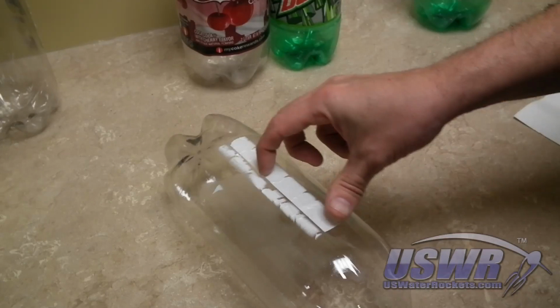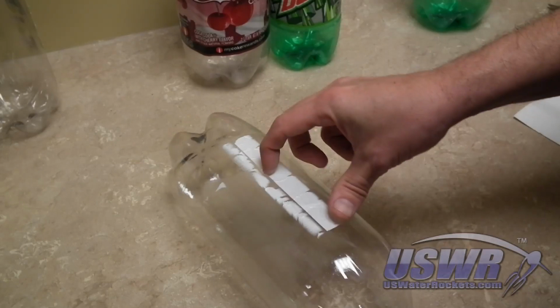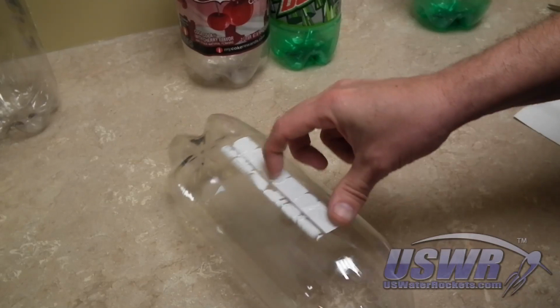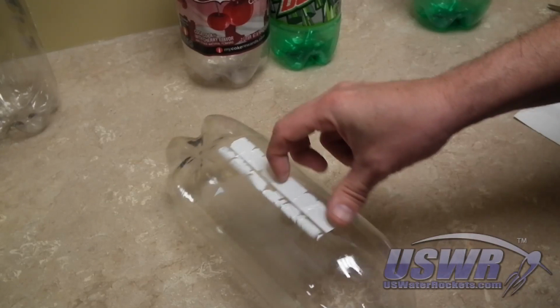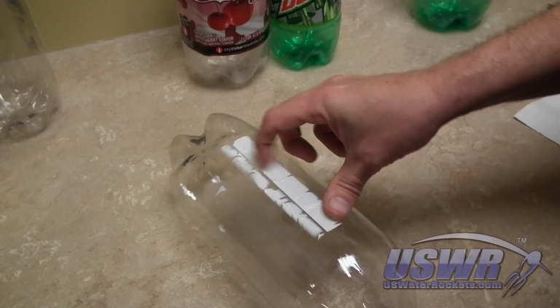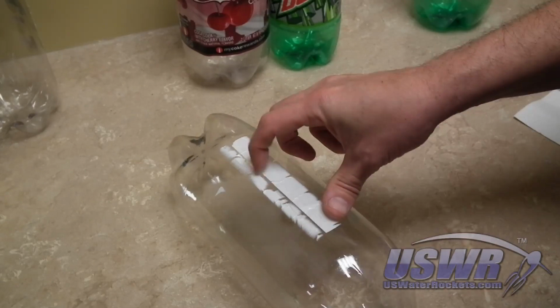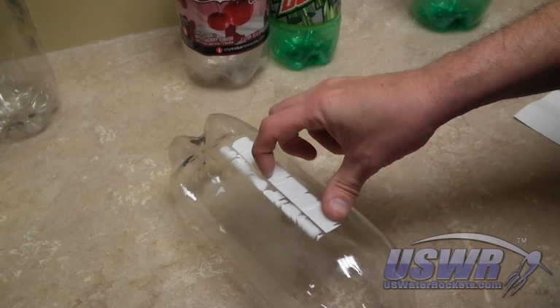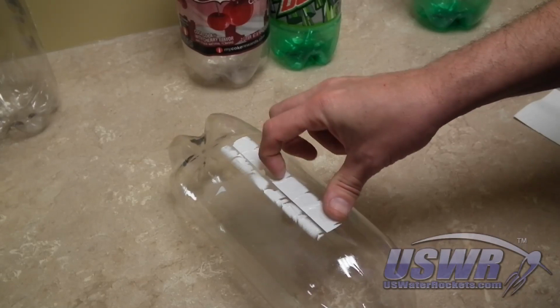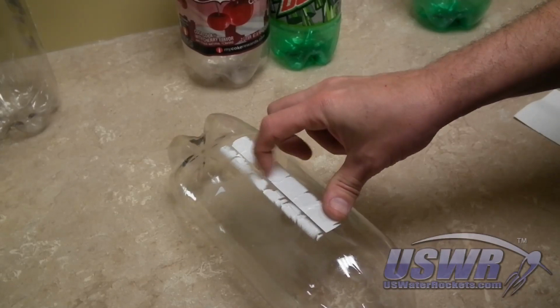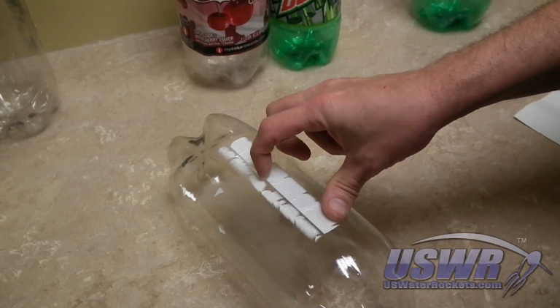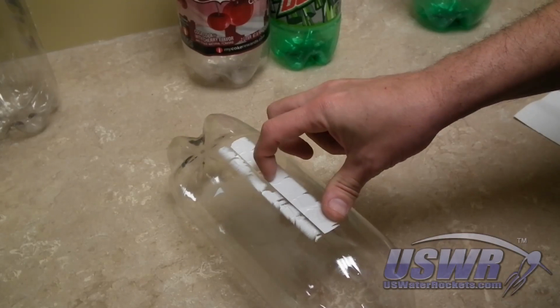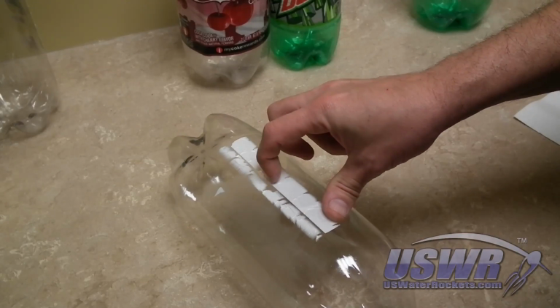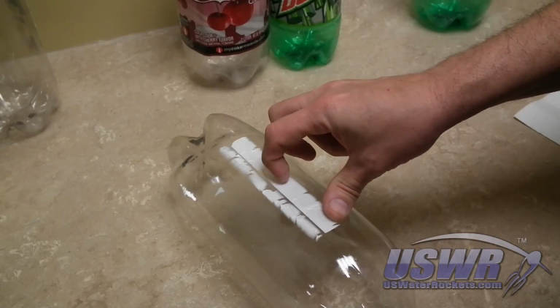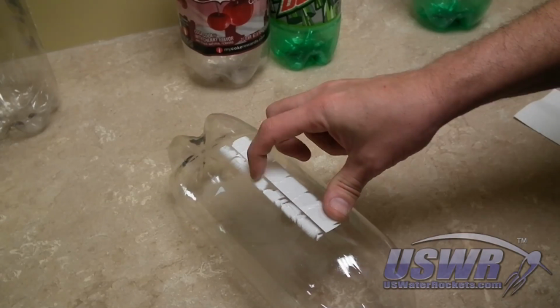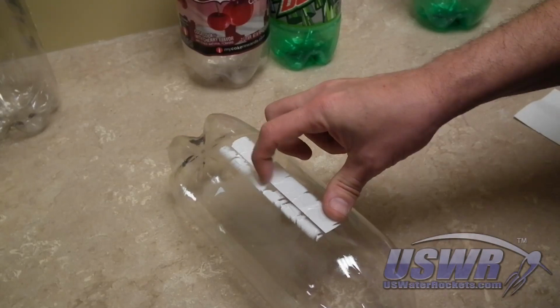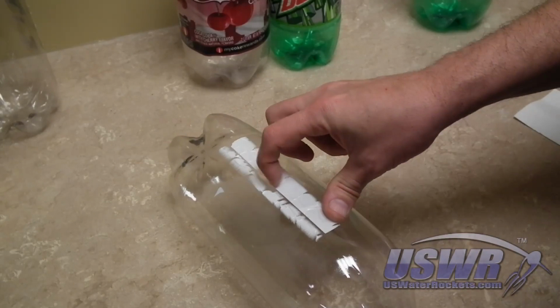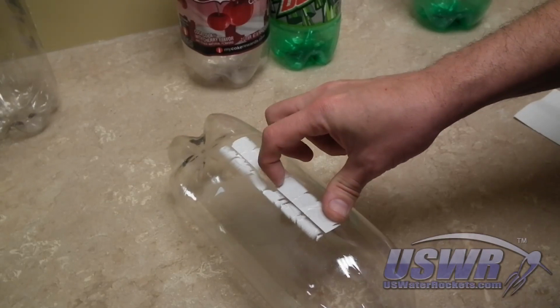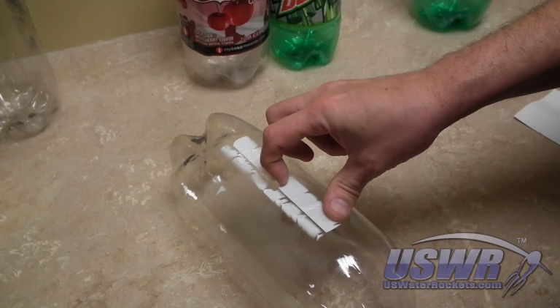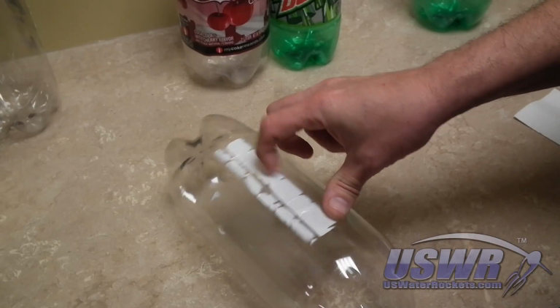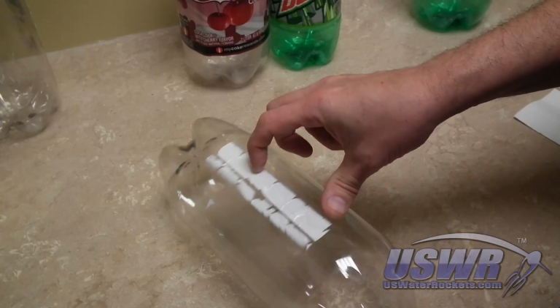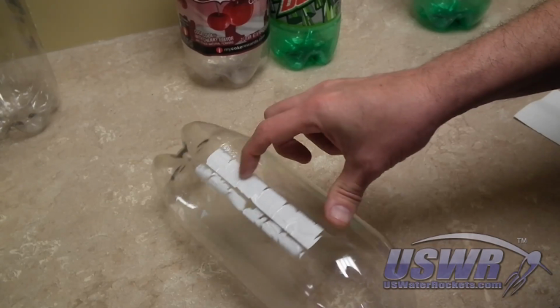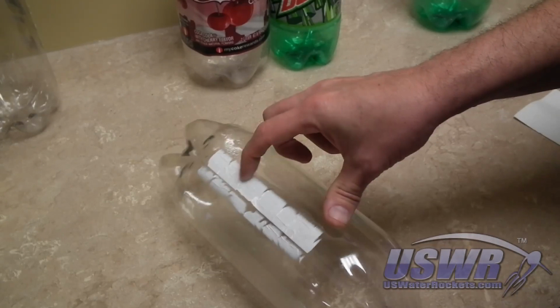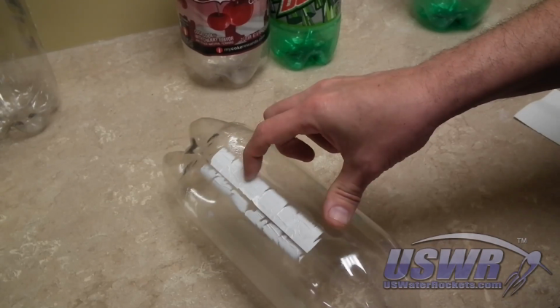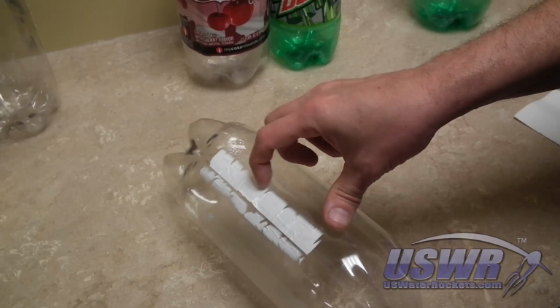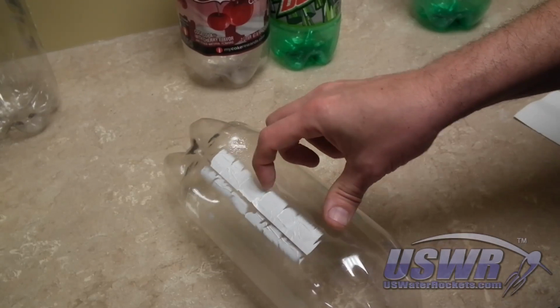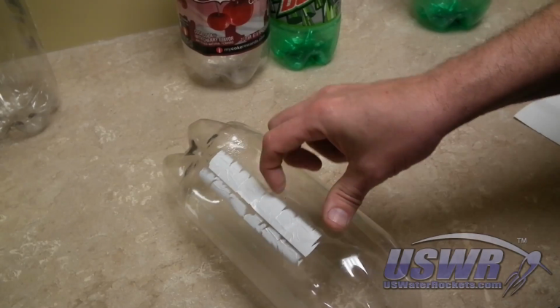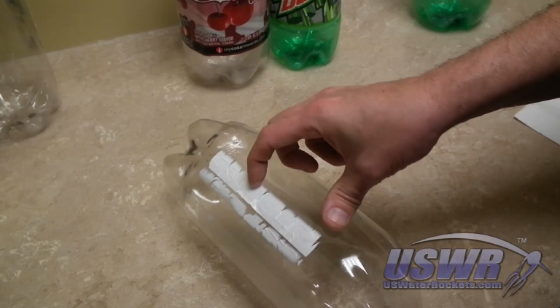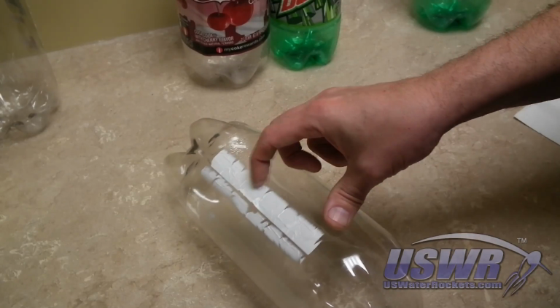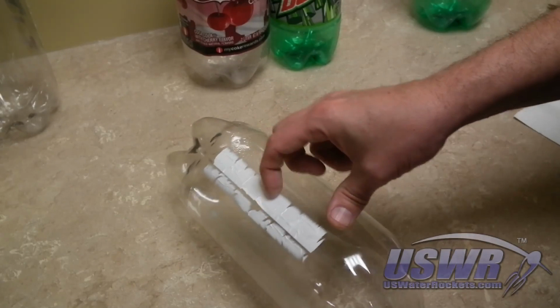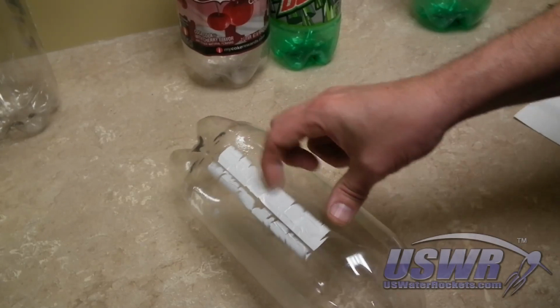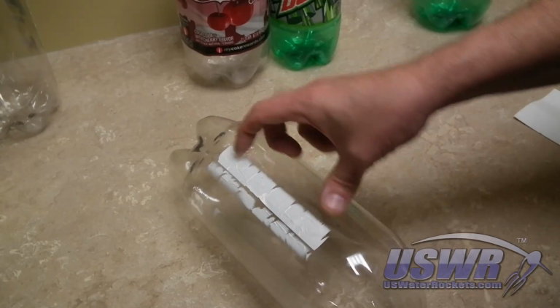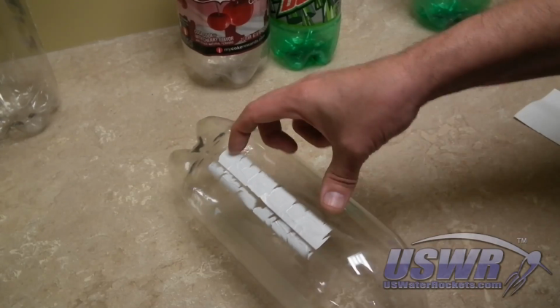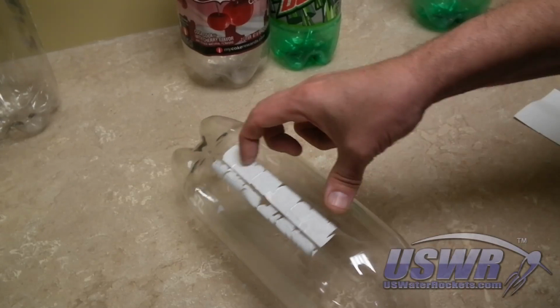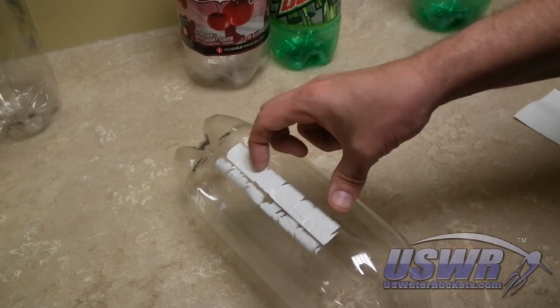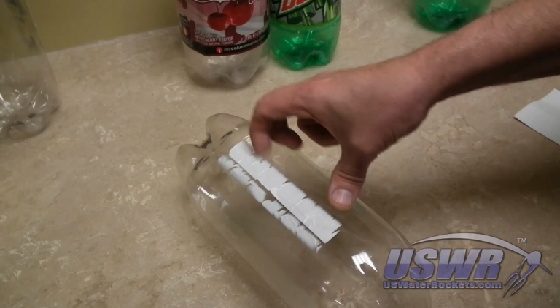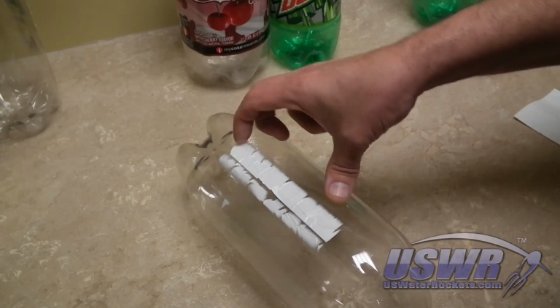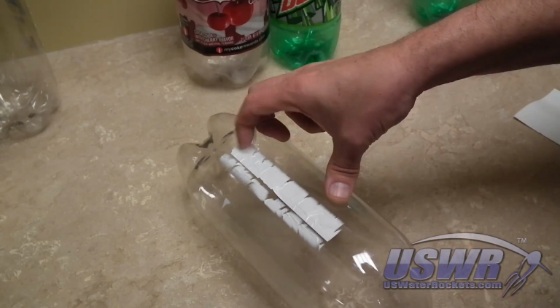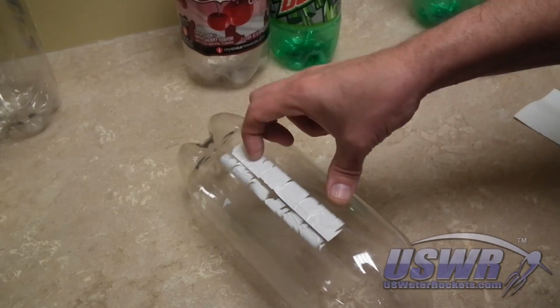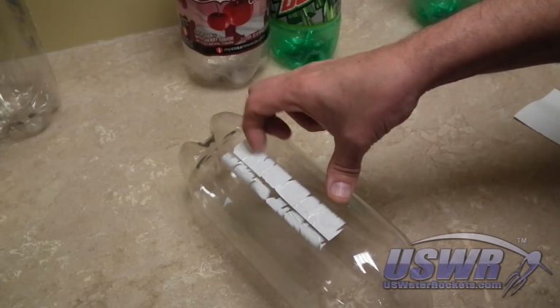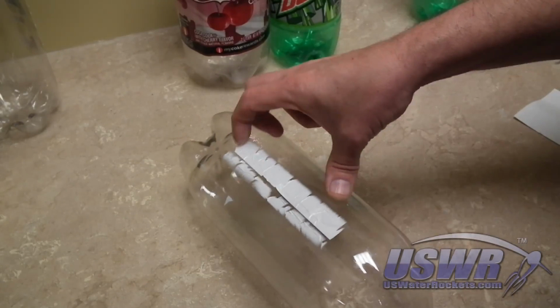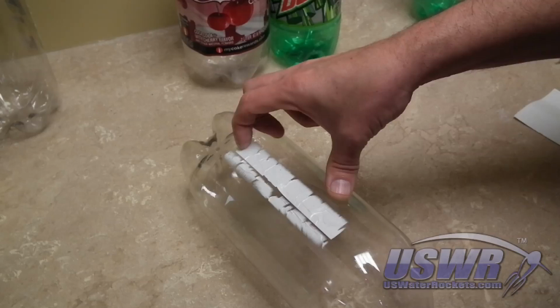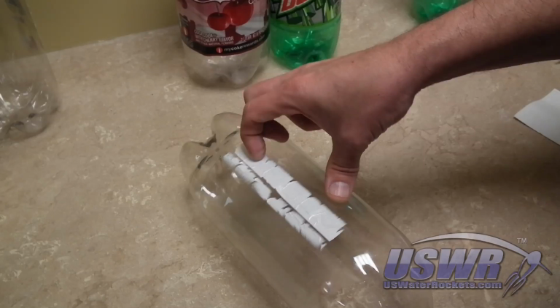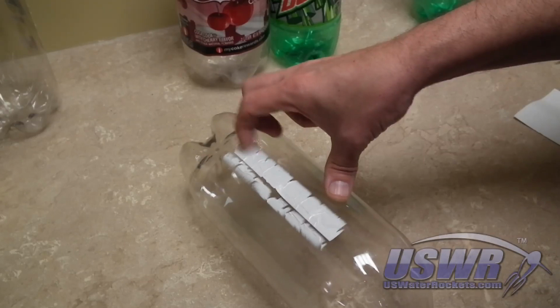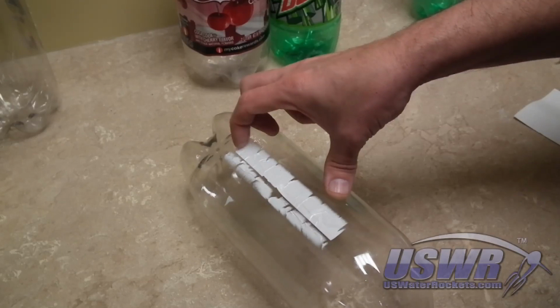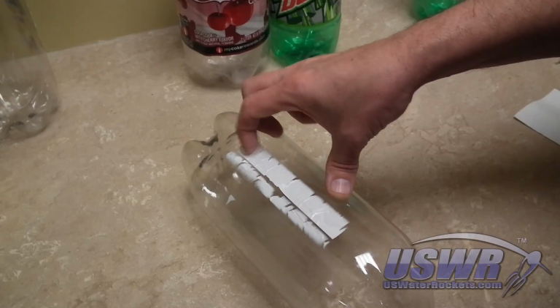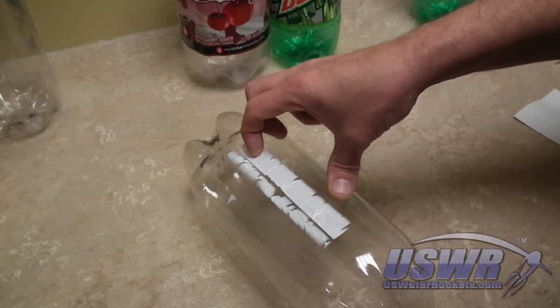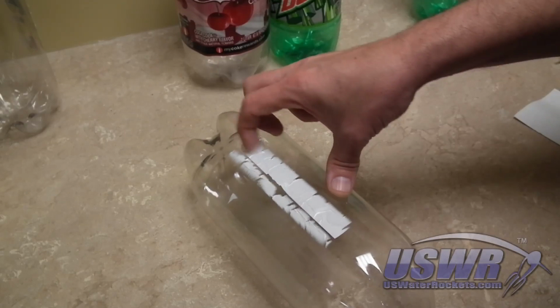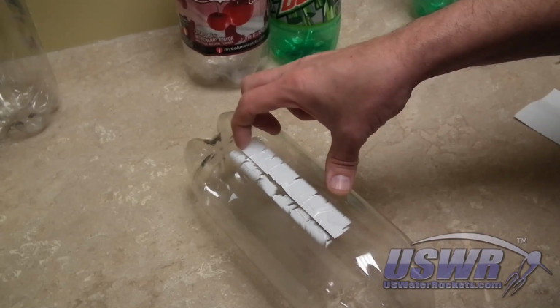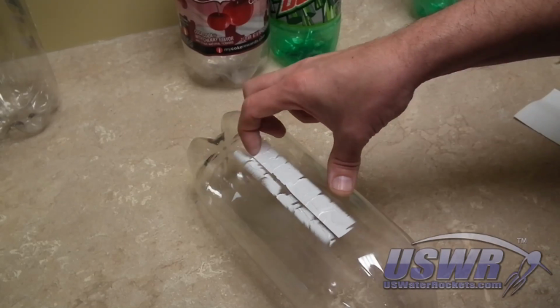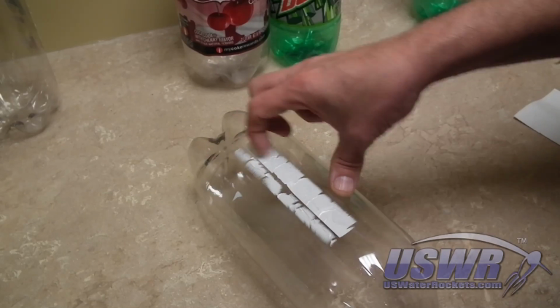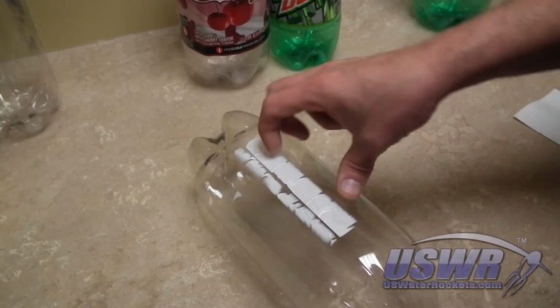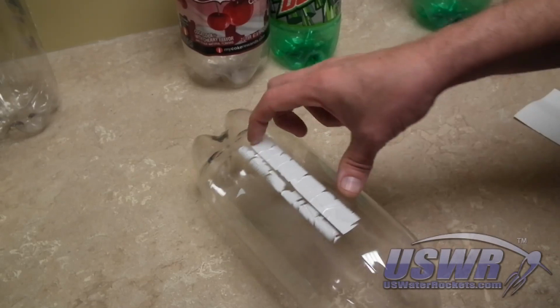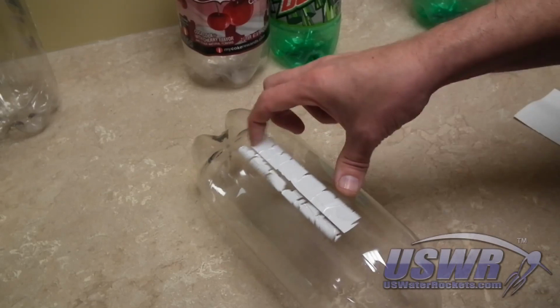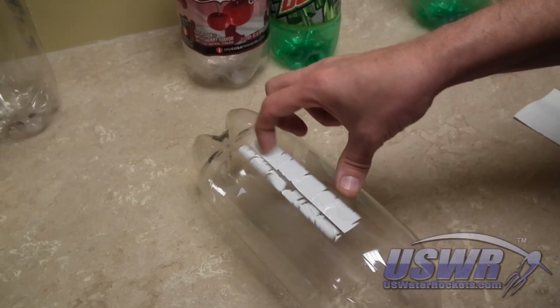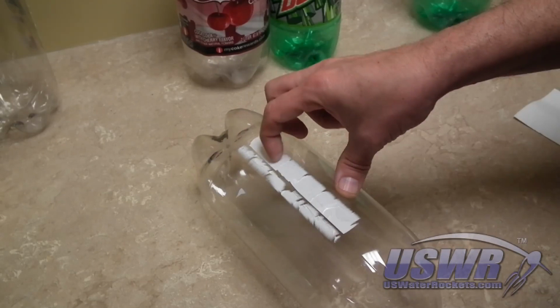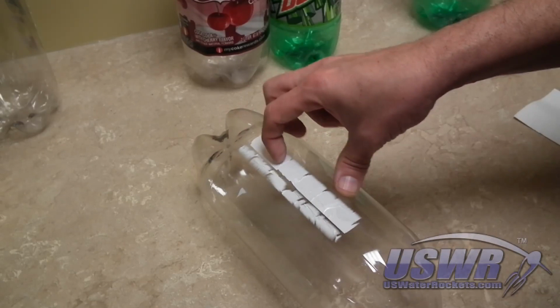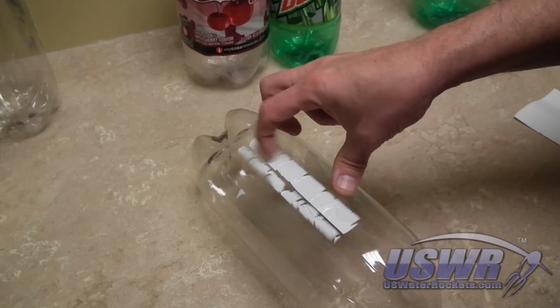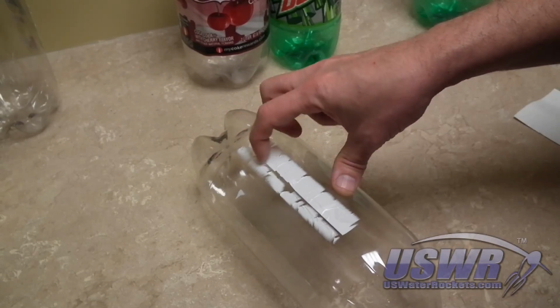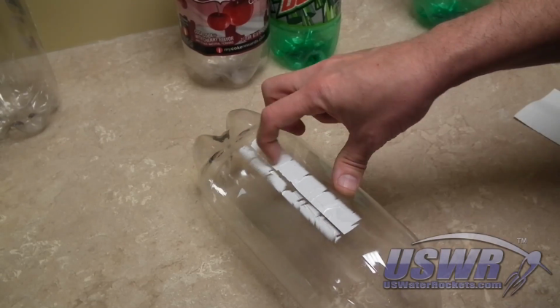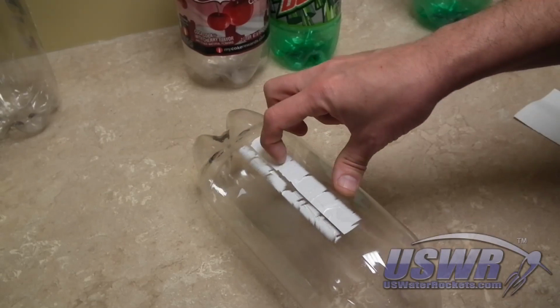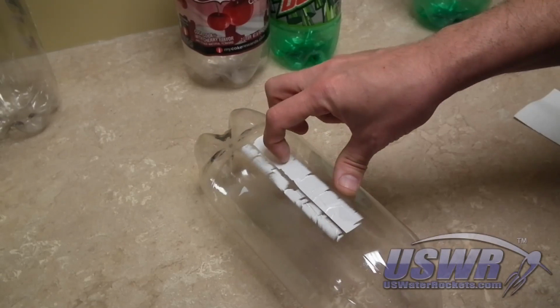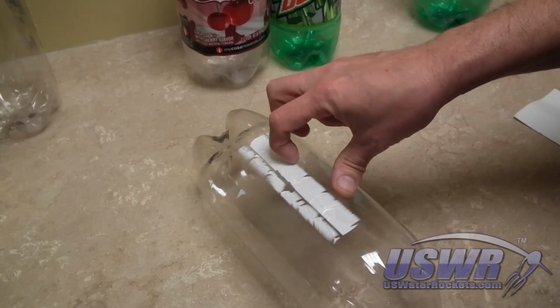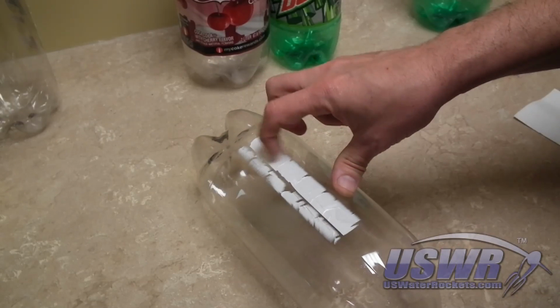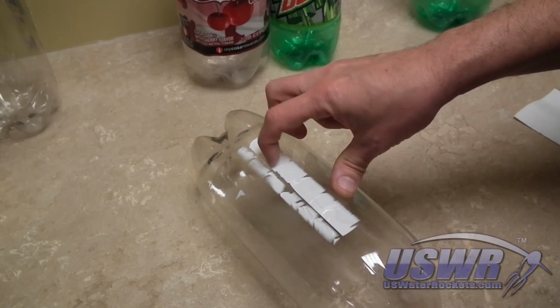We have devised two methods to remove these labels. You will need to test both to find out which one works best for your bottle.